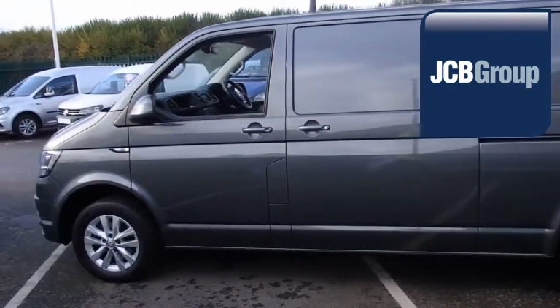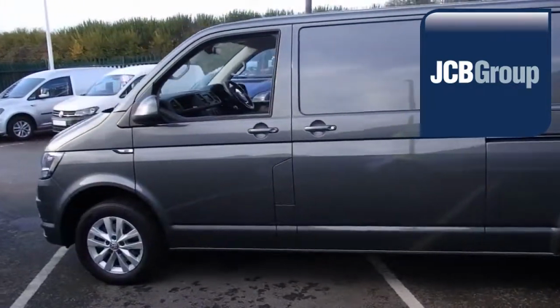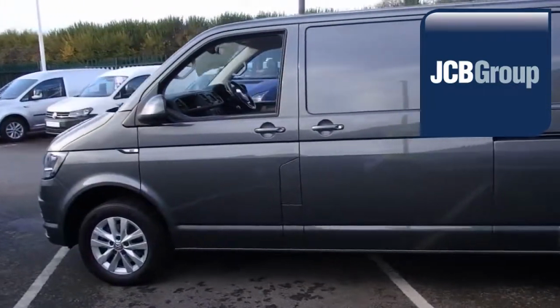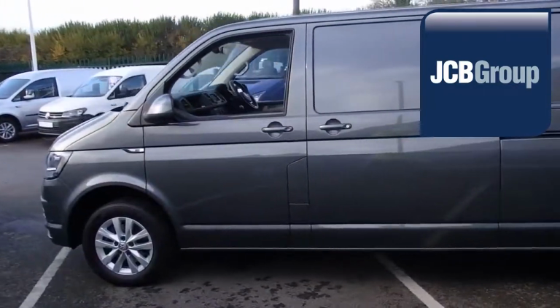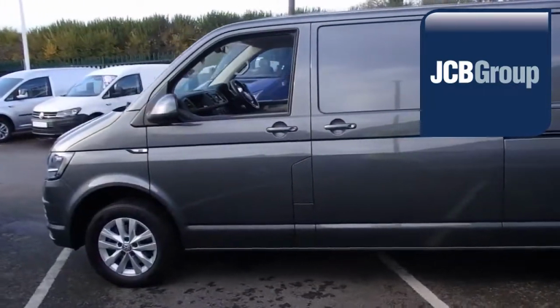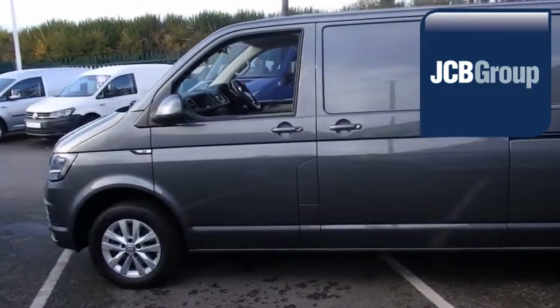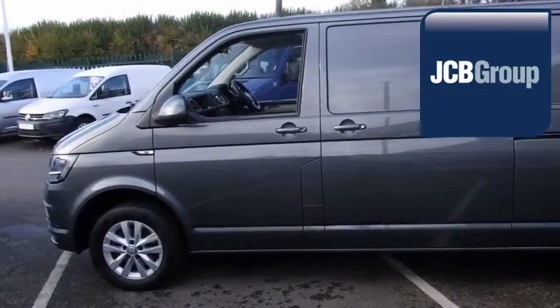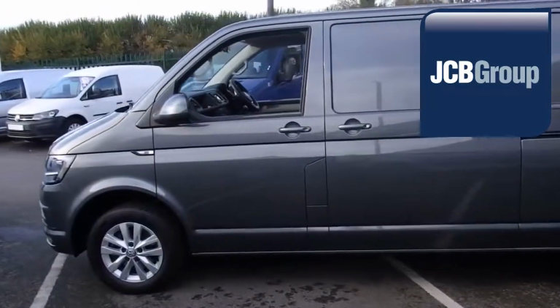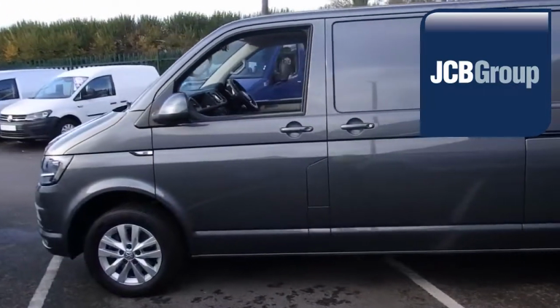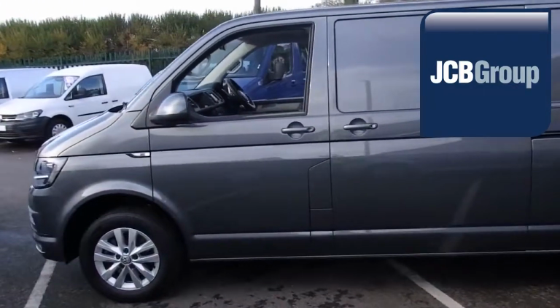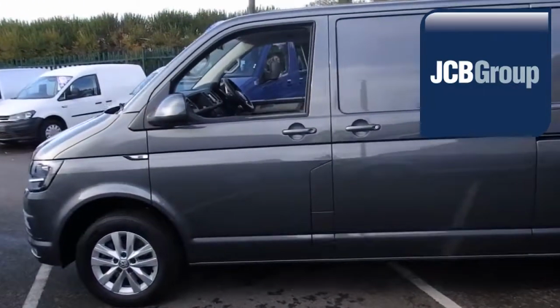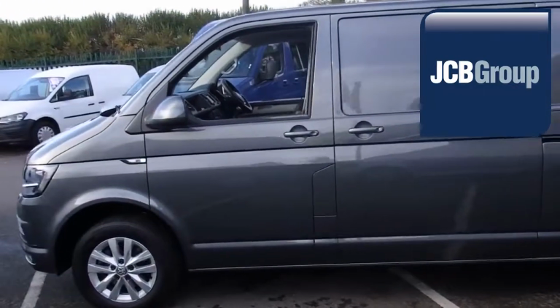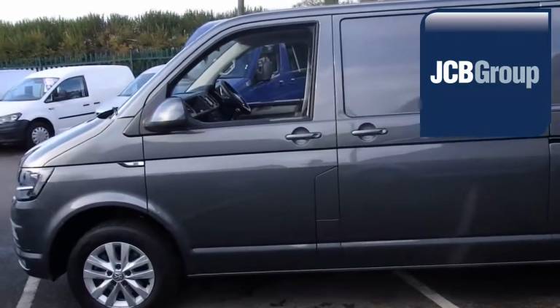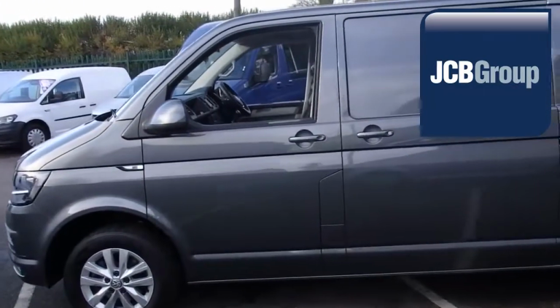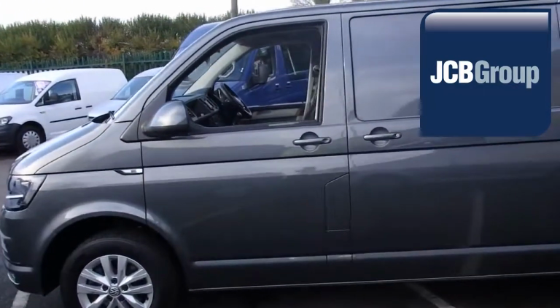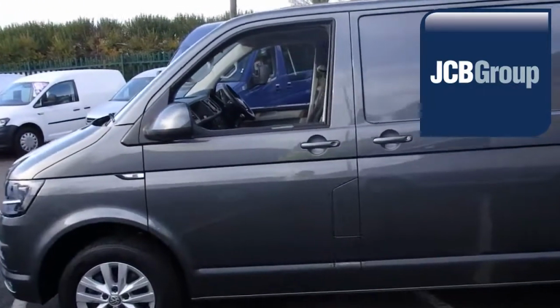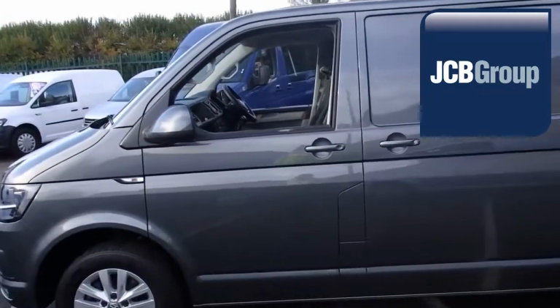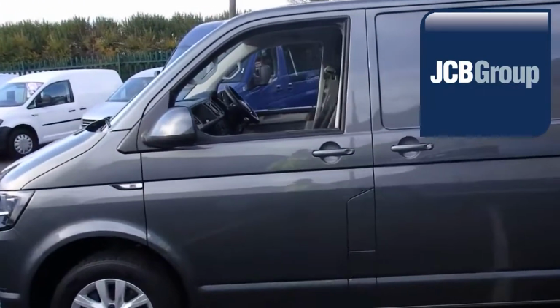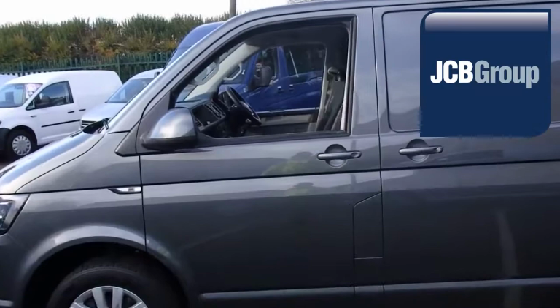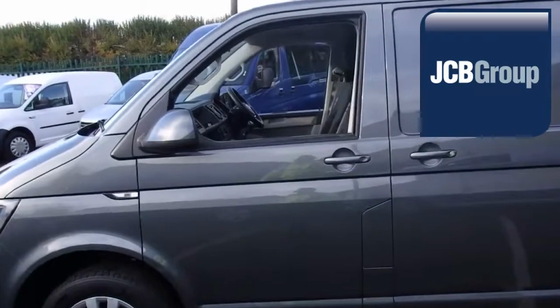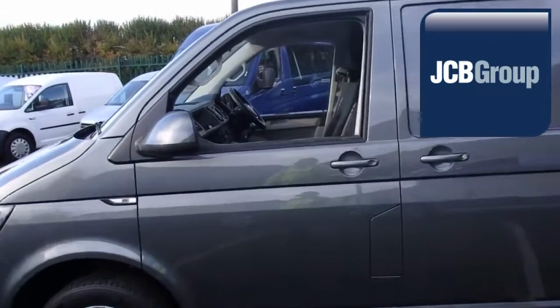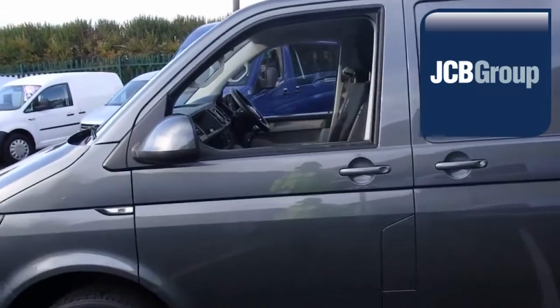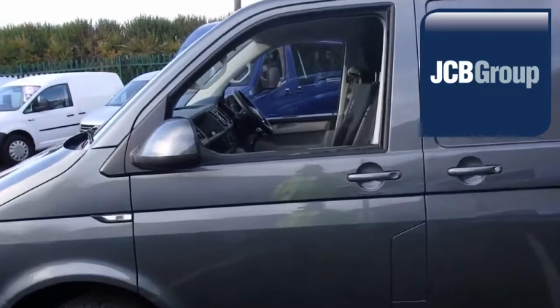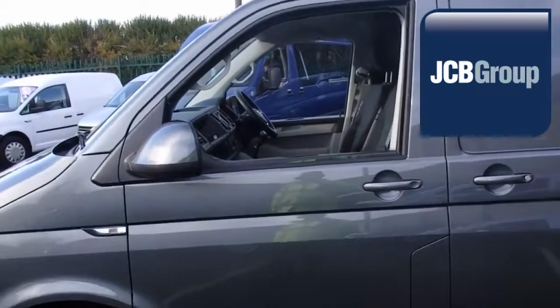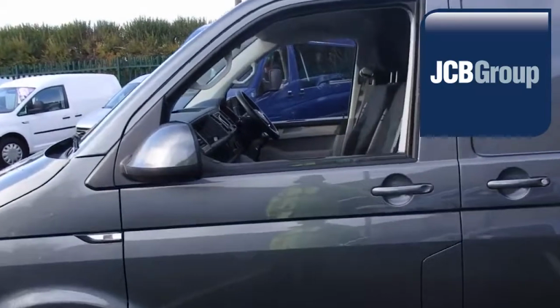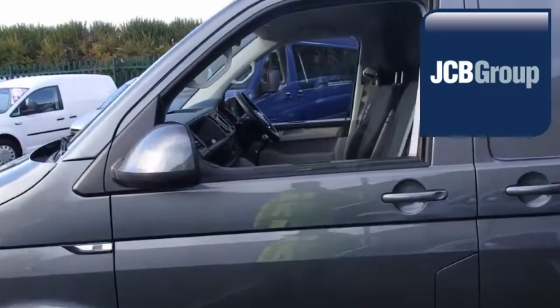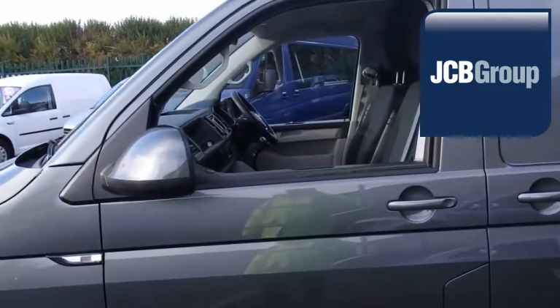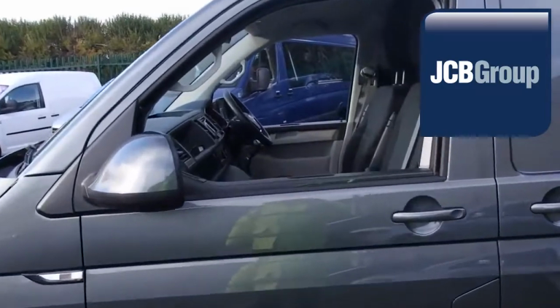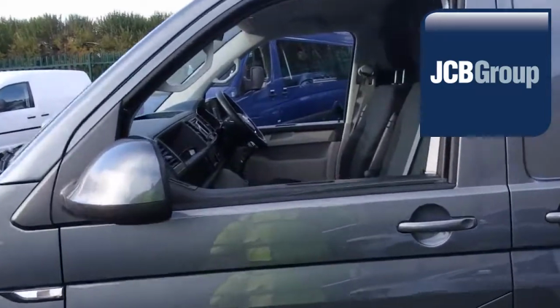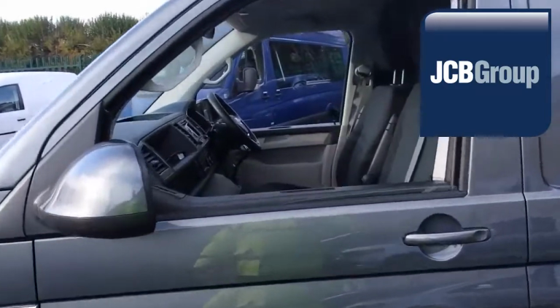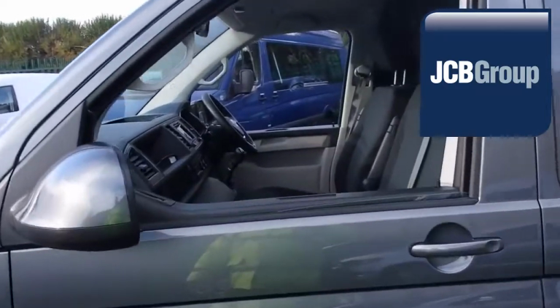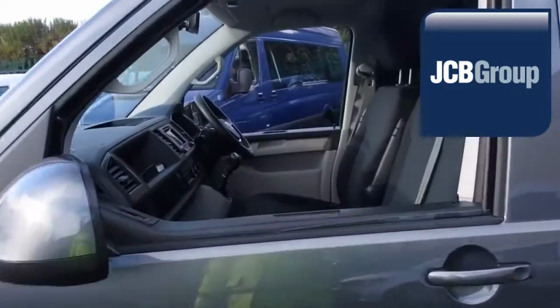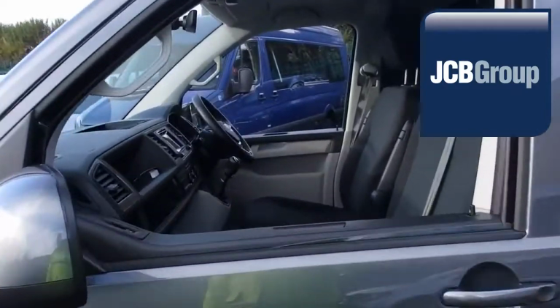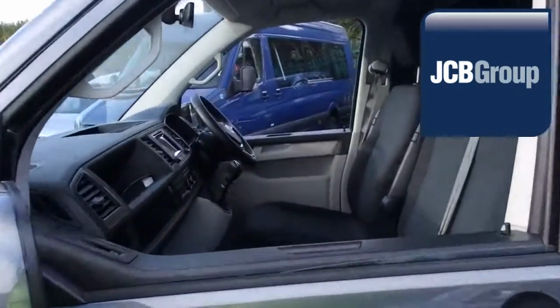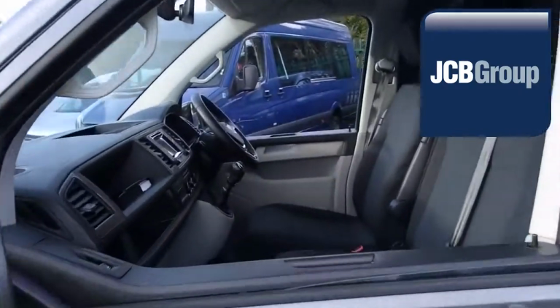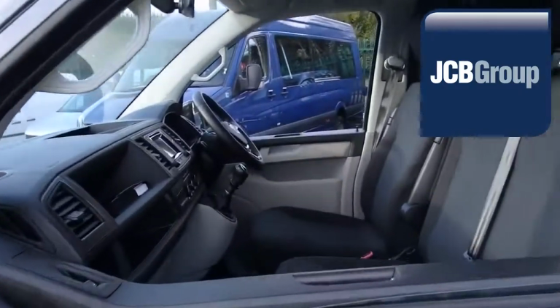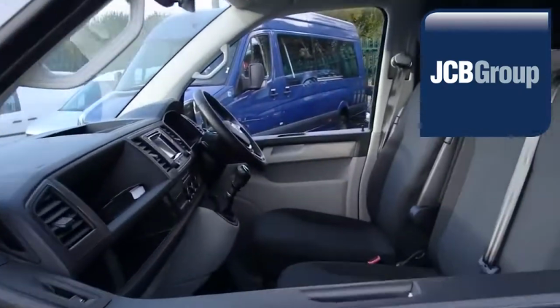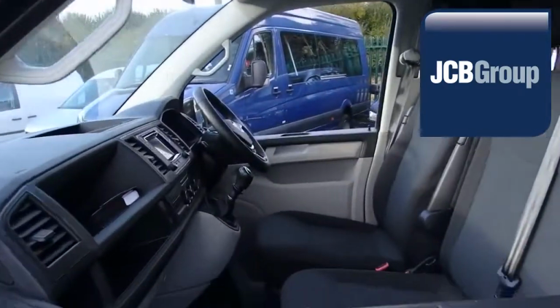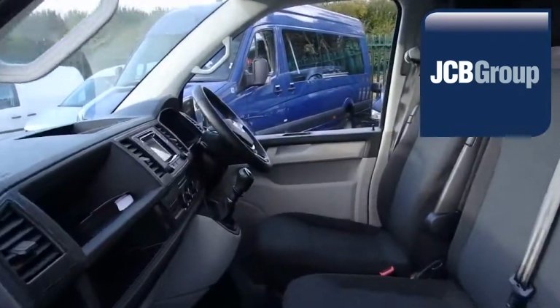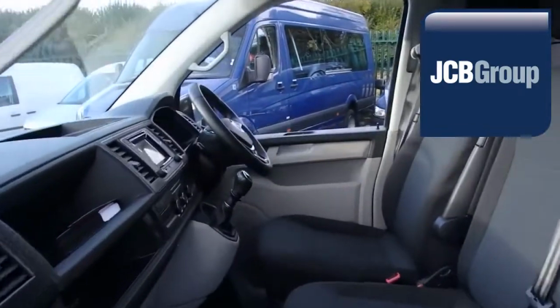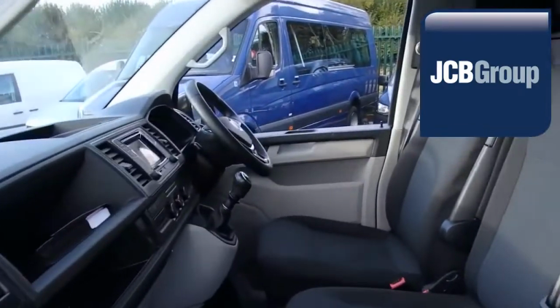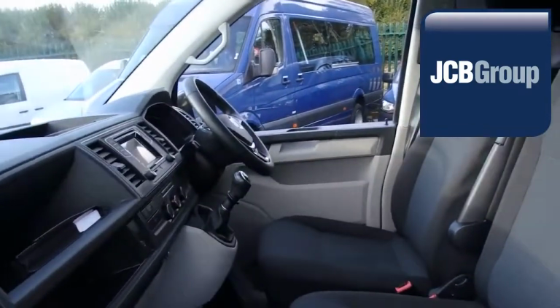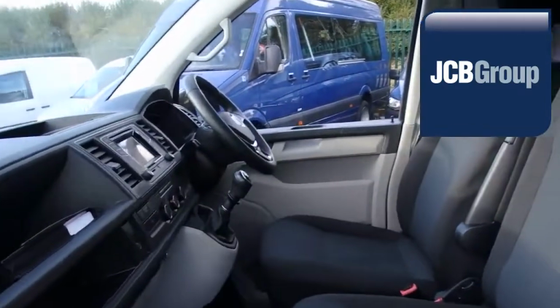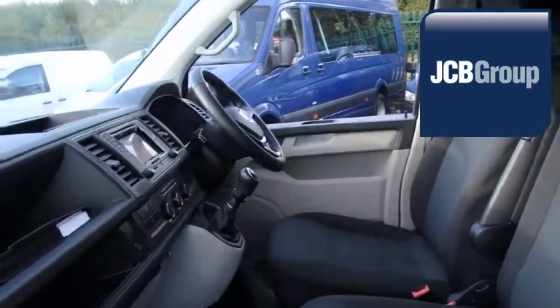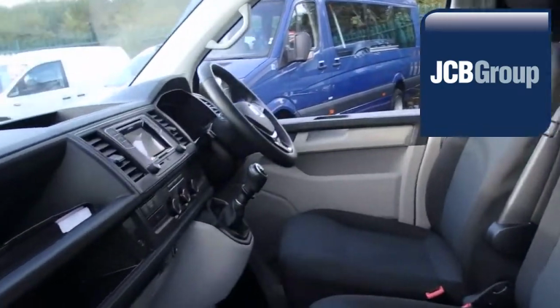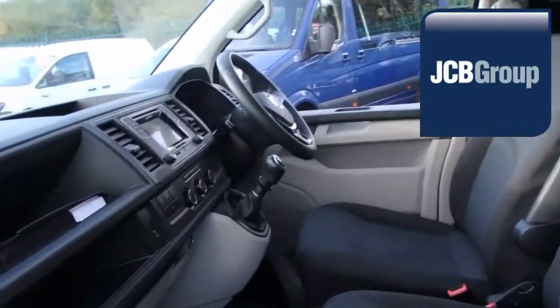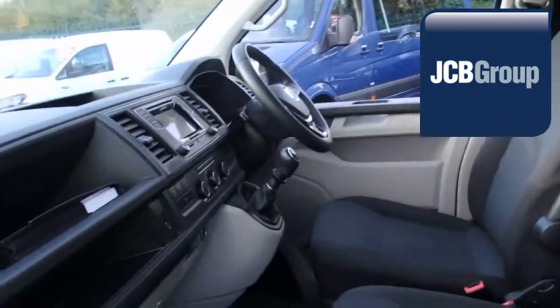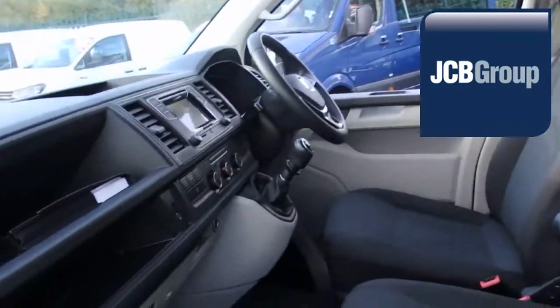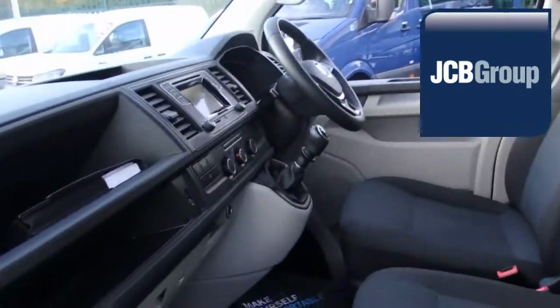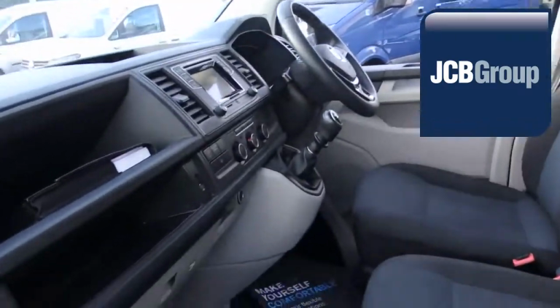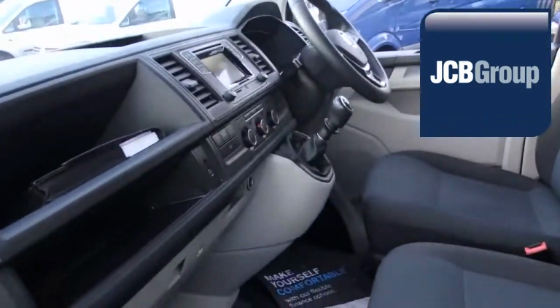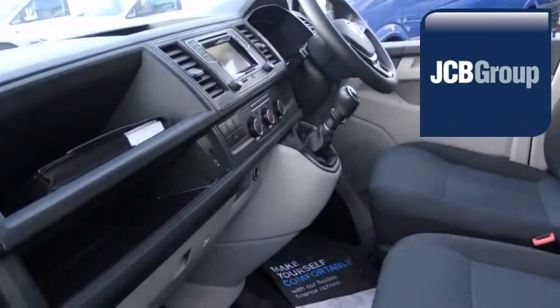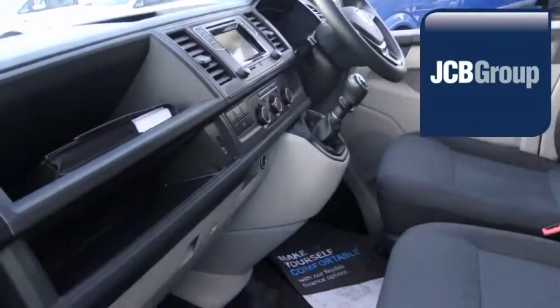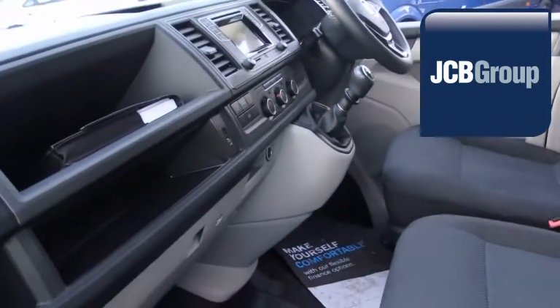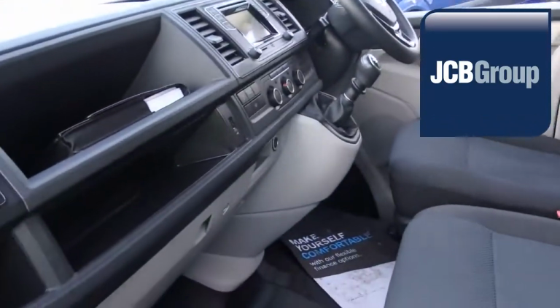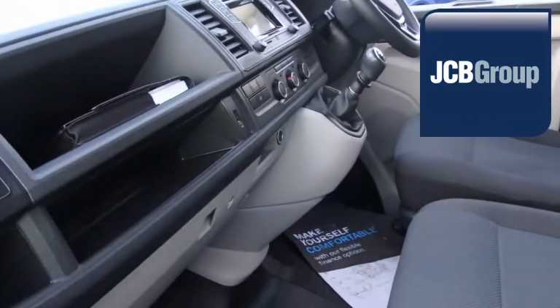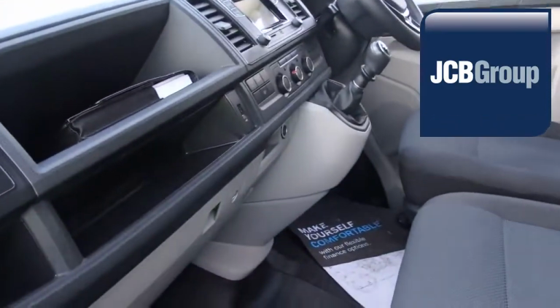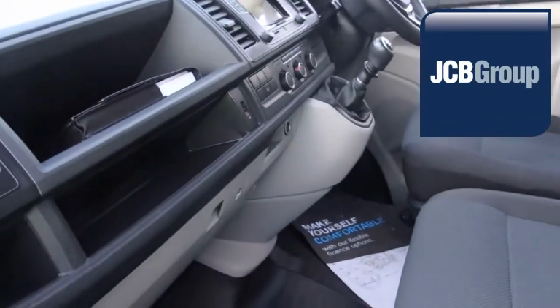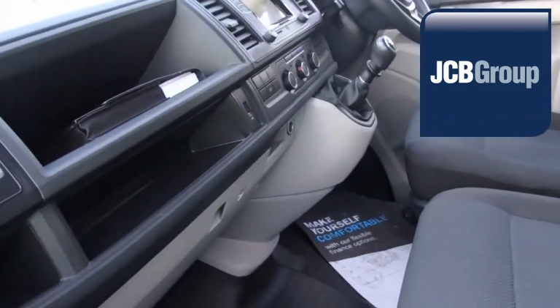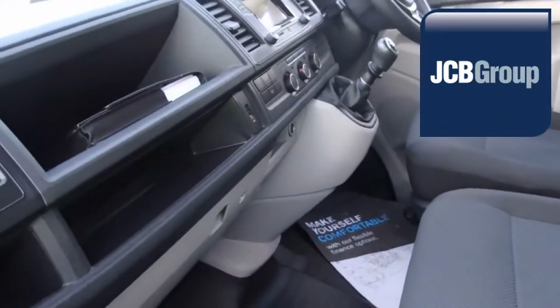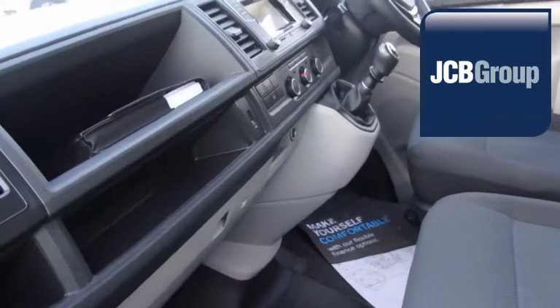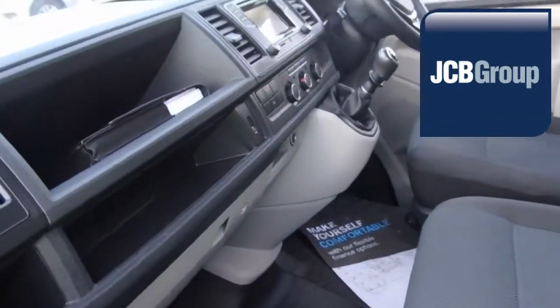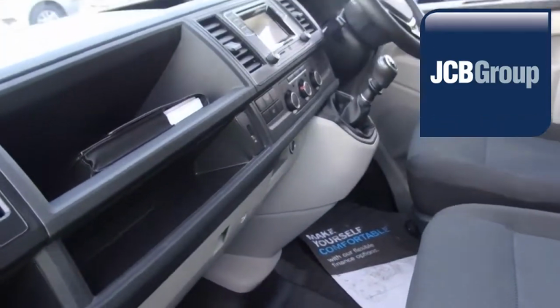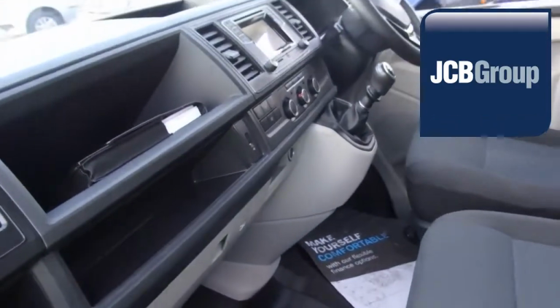Please call JCB Eurovans Eastbourne for more information on this vehicle or any other. Thank you for watching.